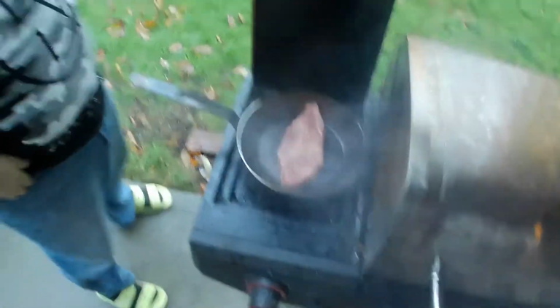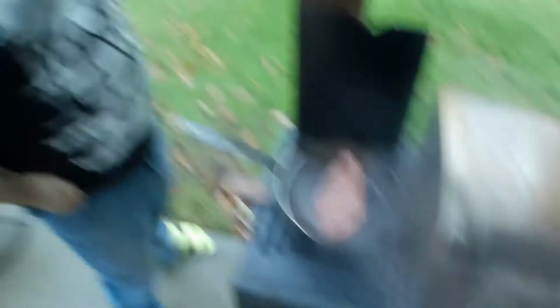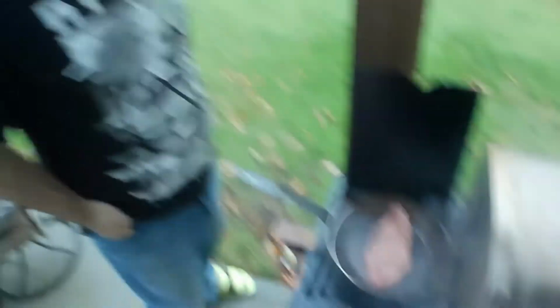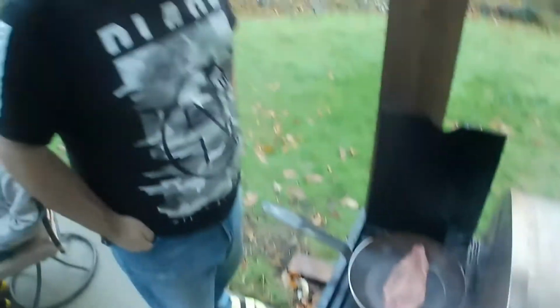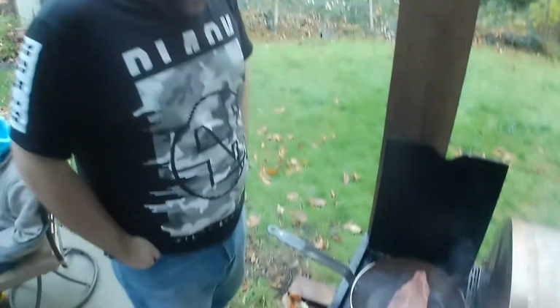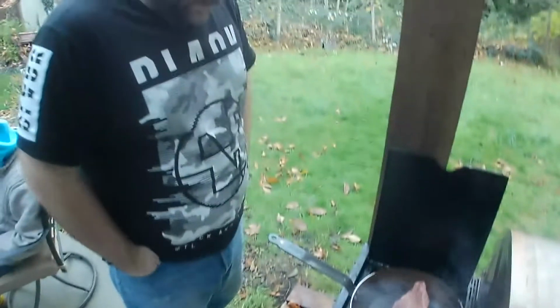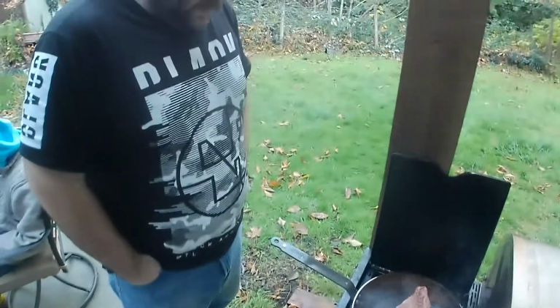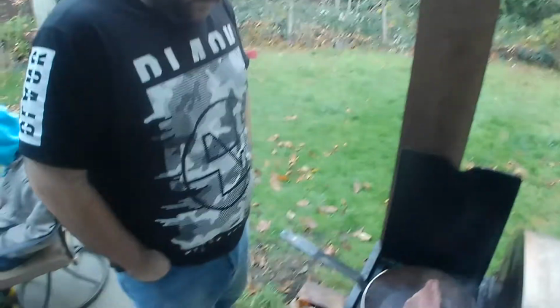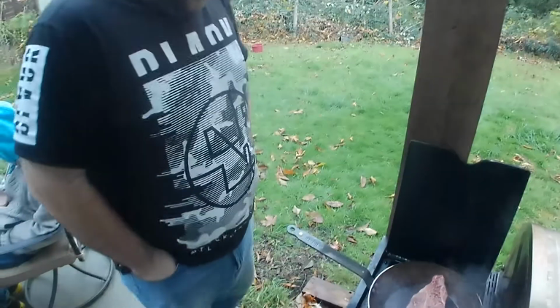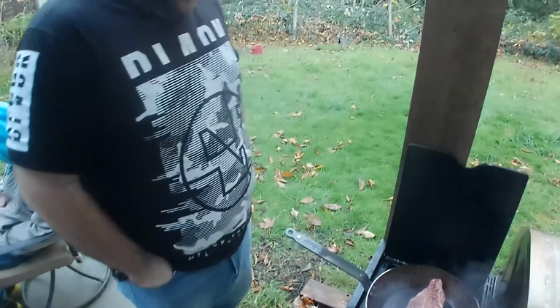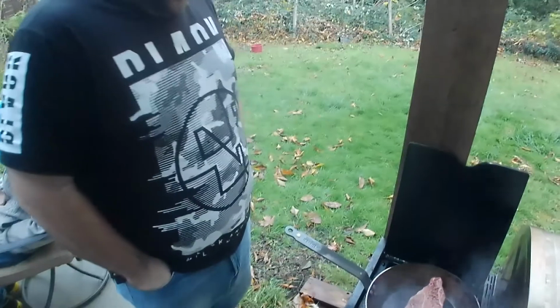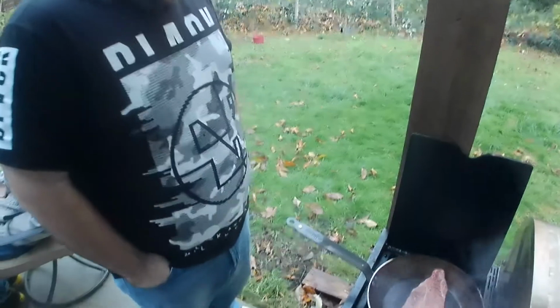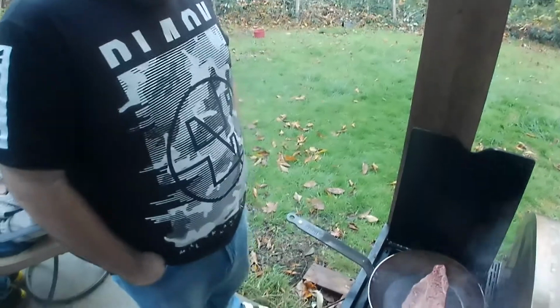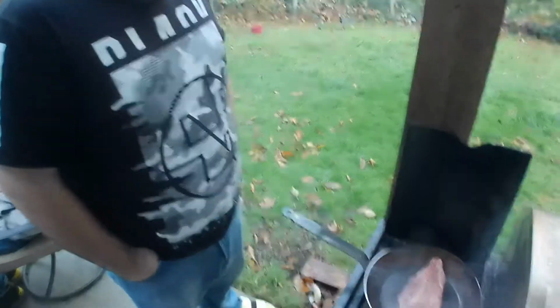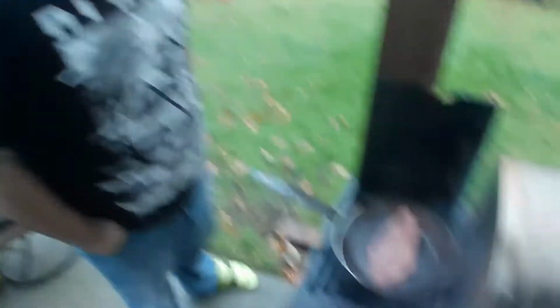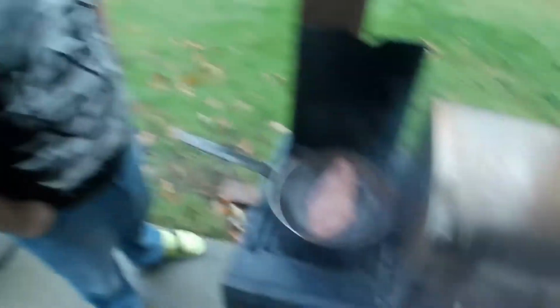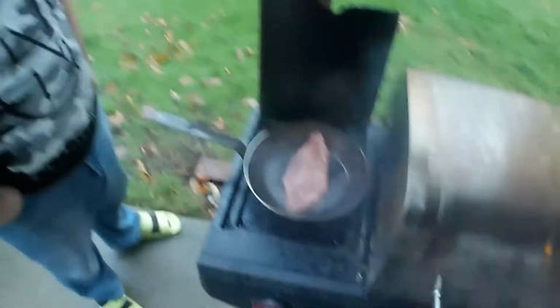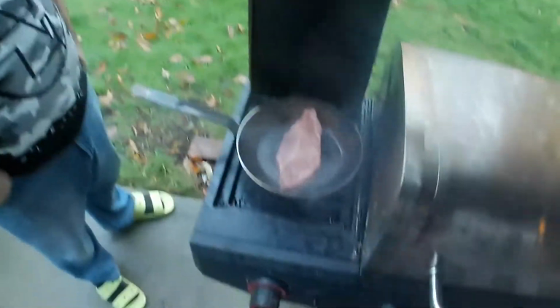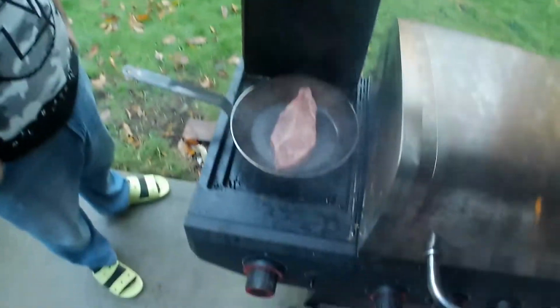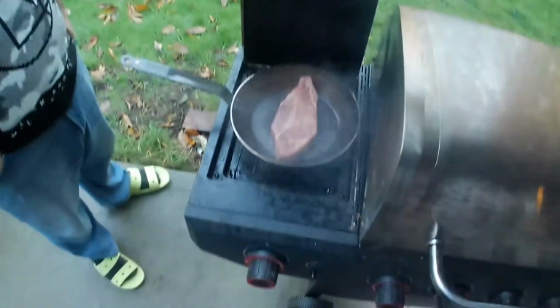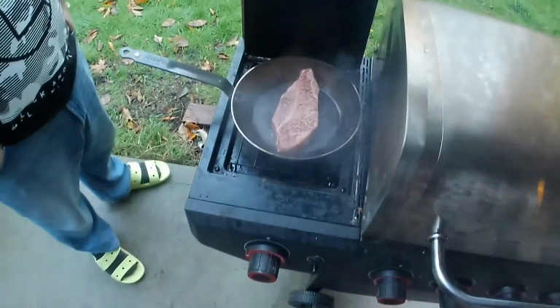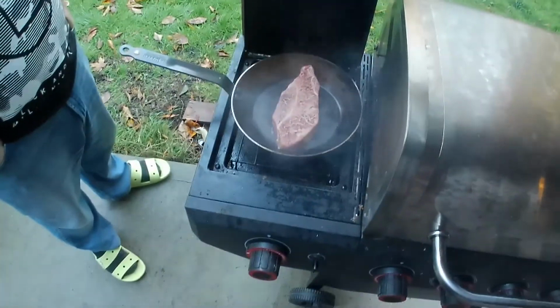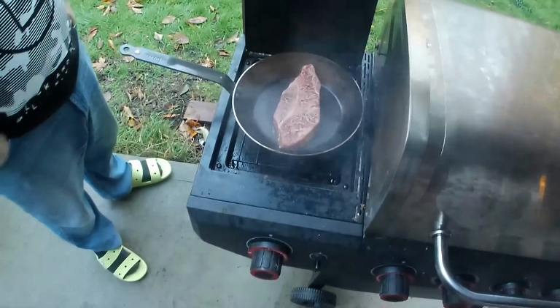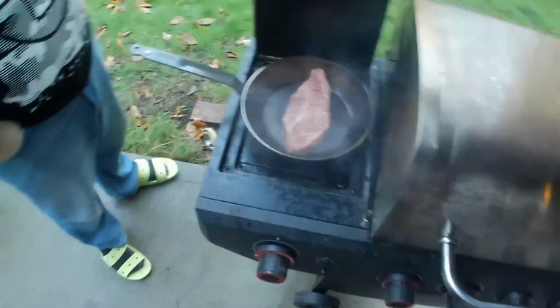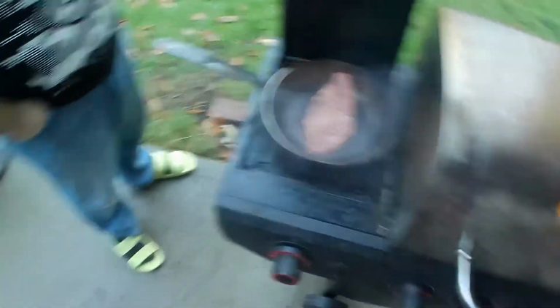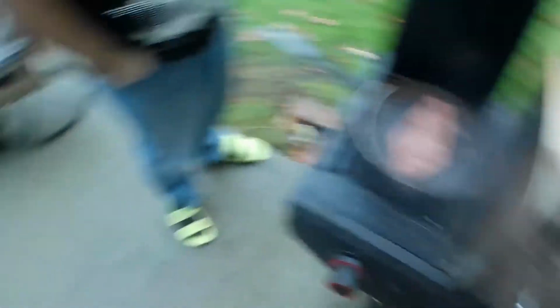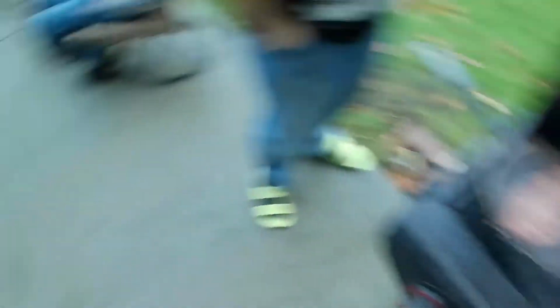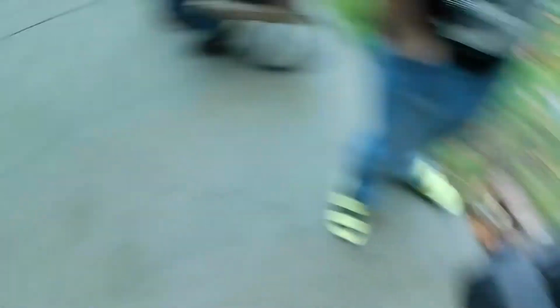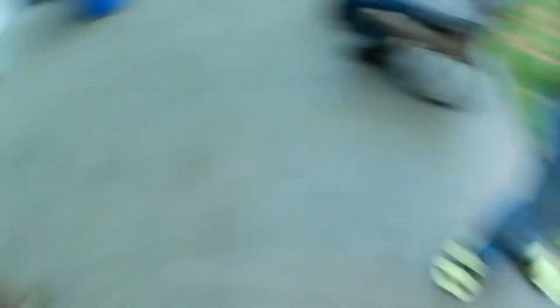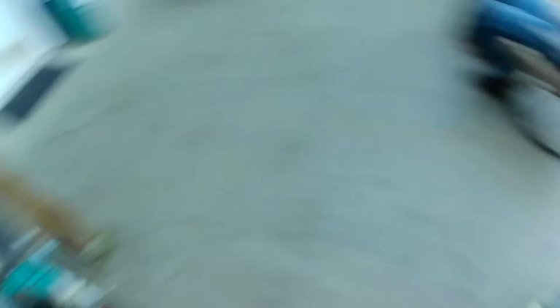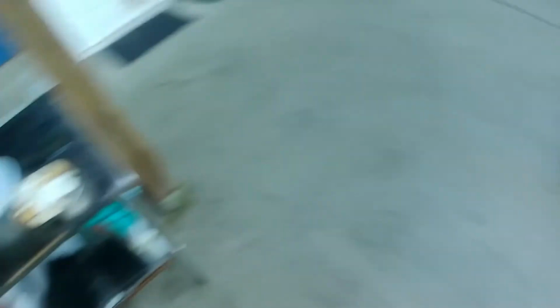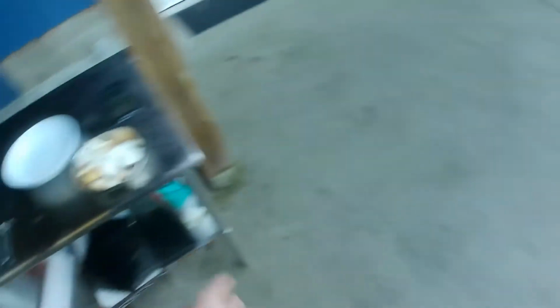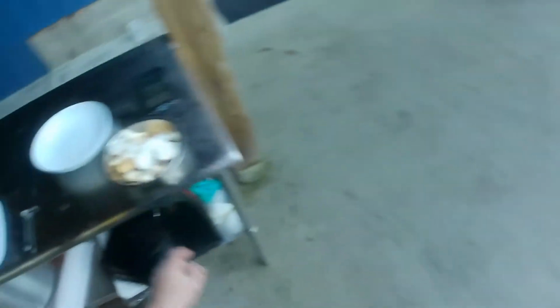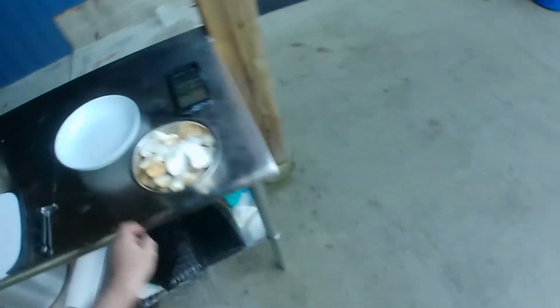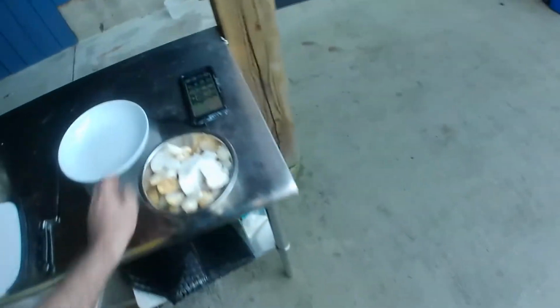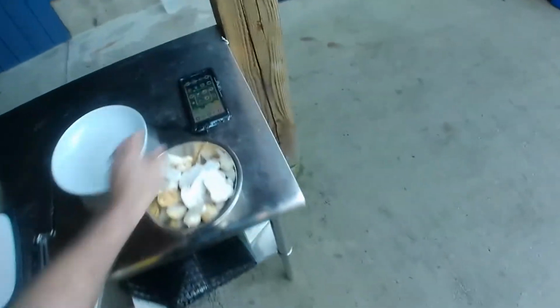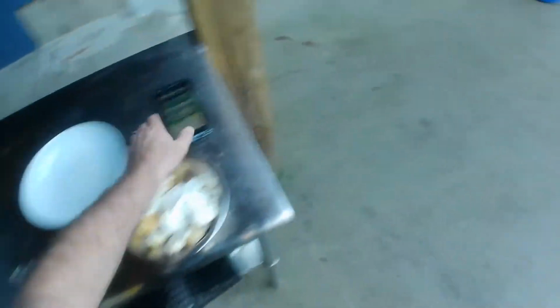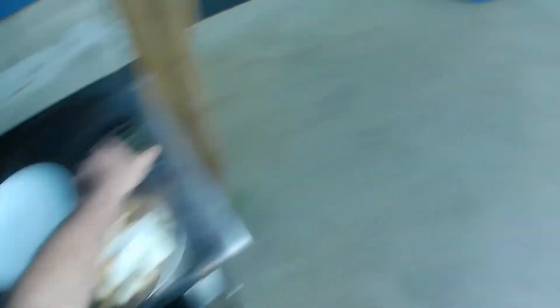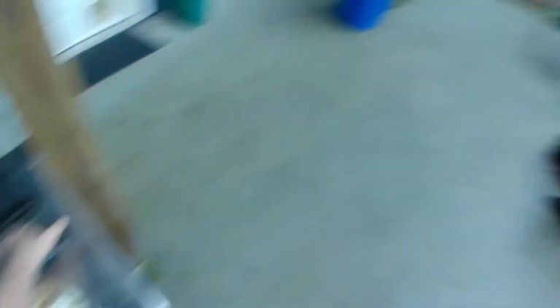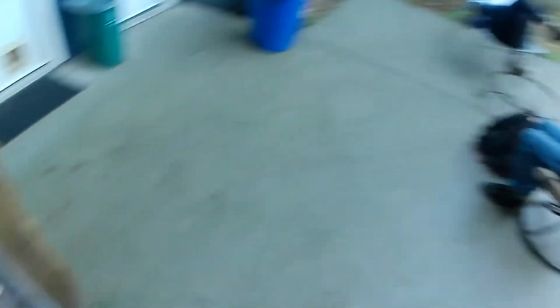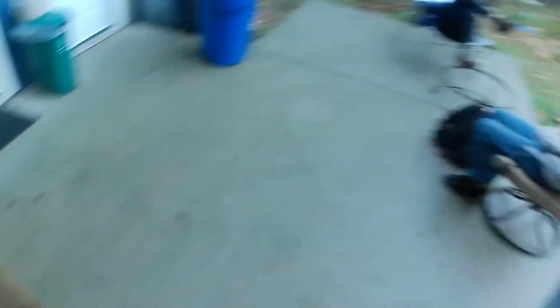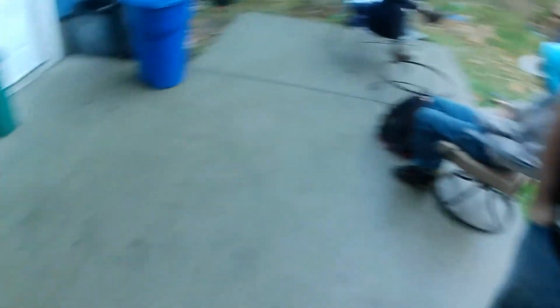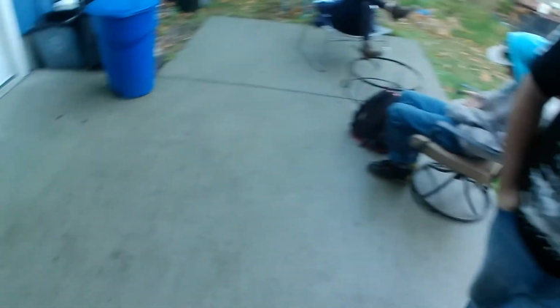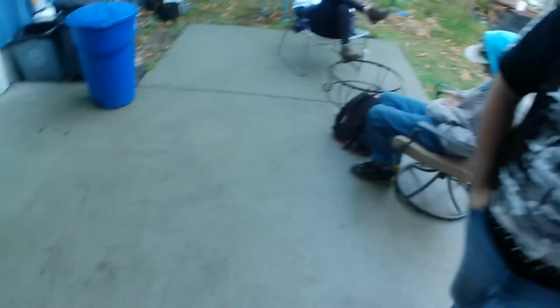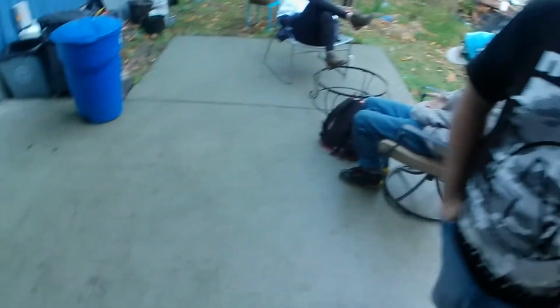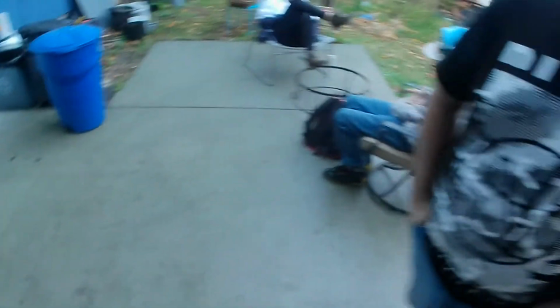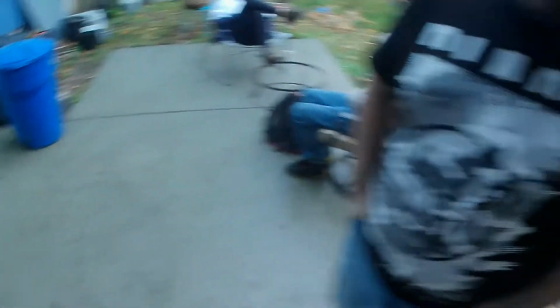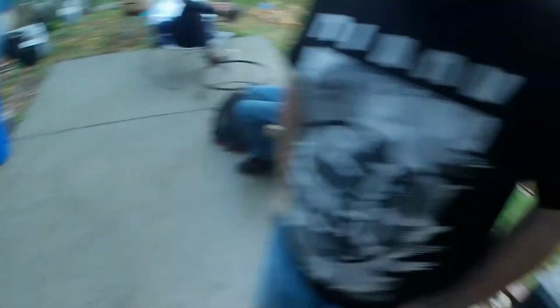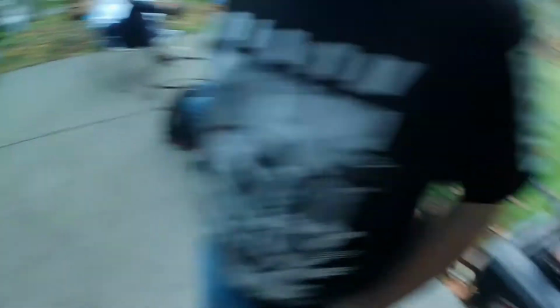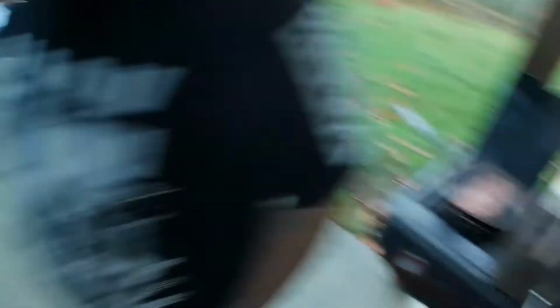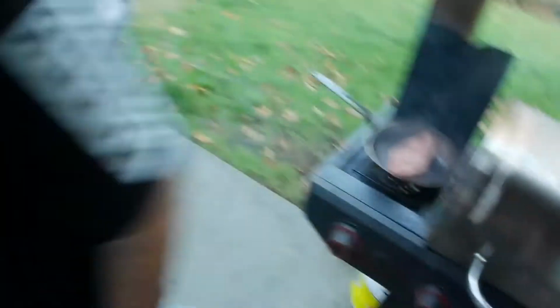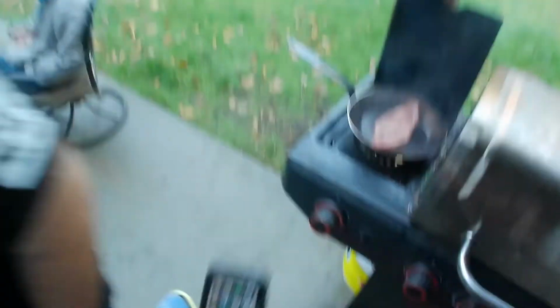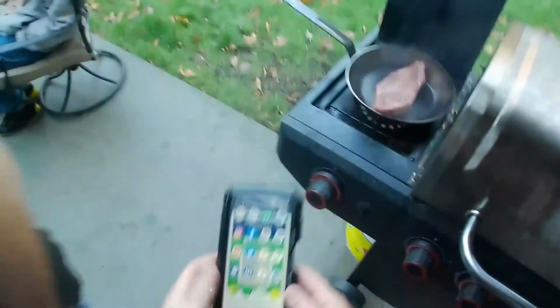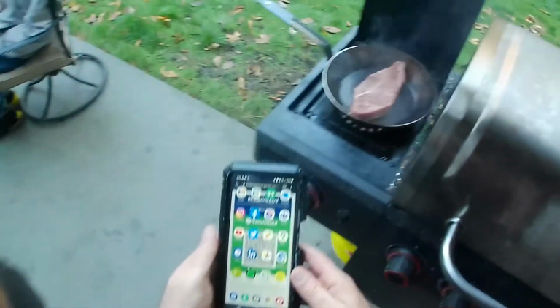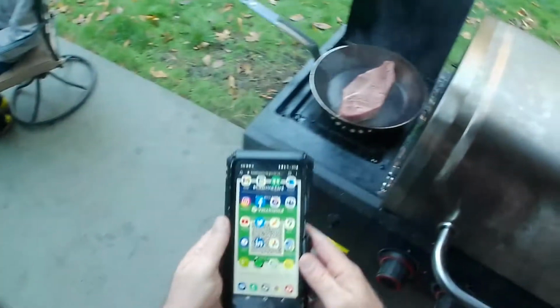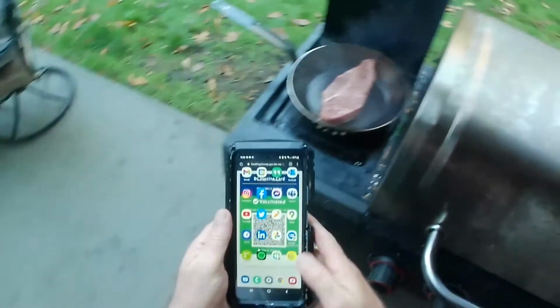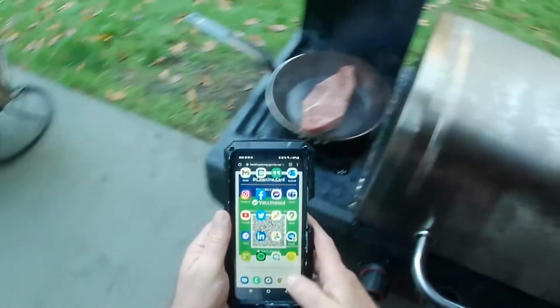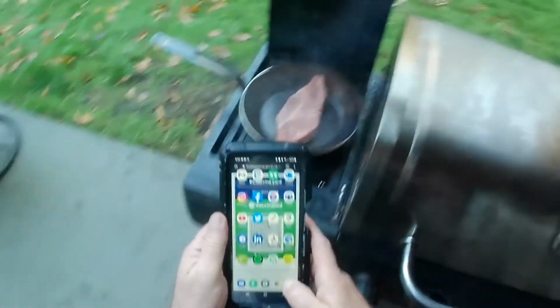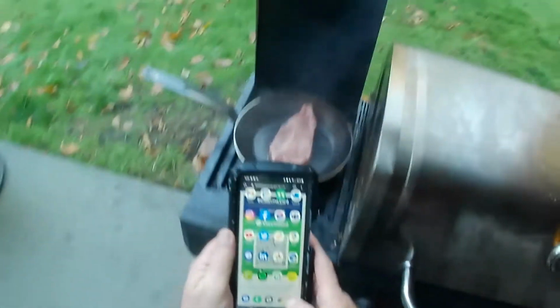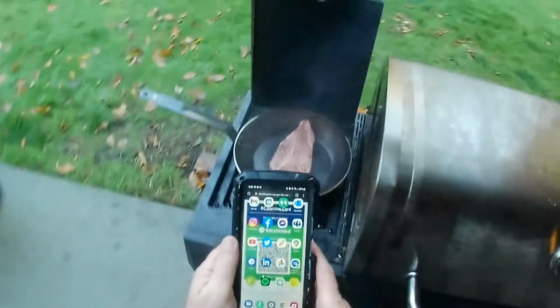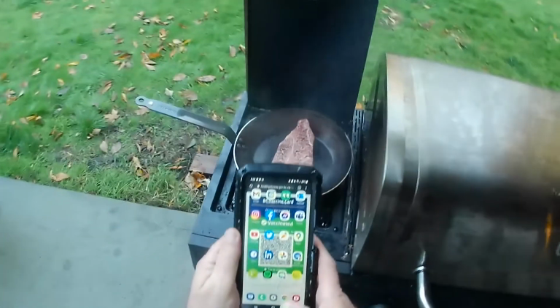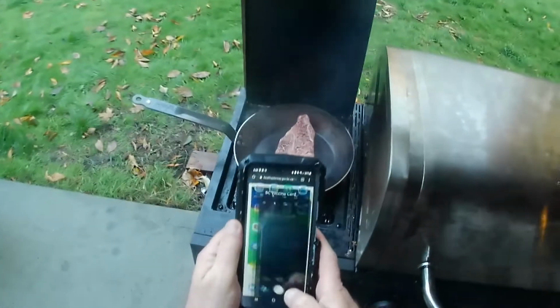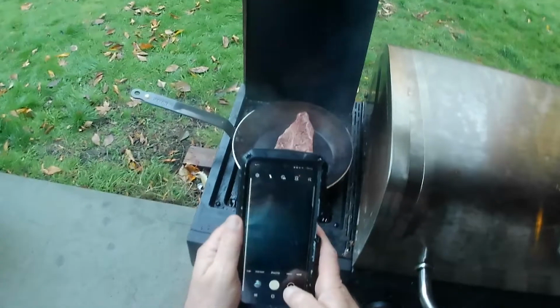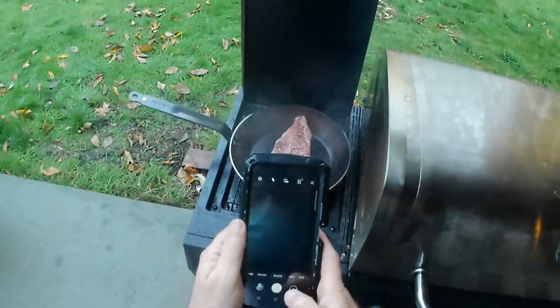Should we count down to minutes, or just let it go? No, let's just keep an eye on it. Yeah. We've got a nice day for it.